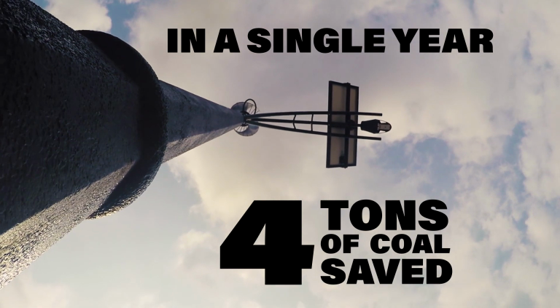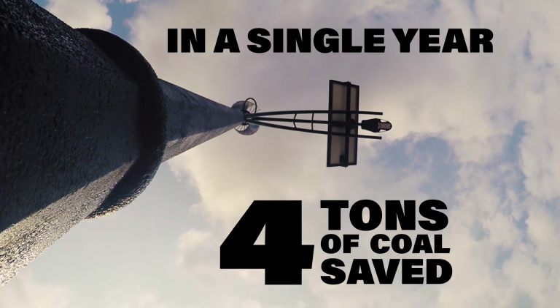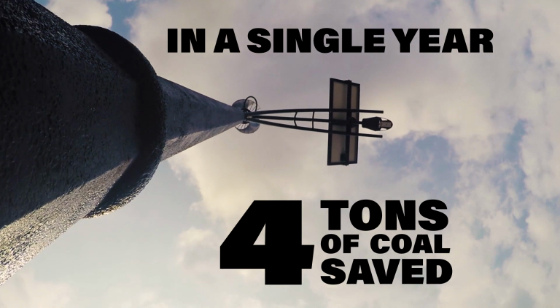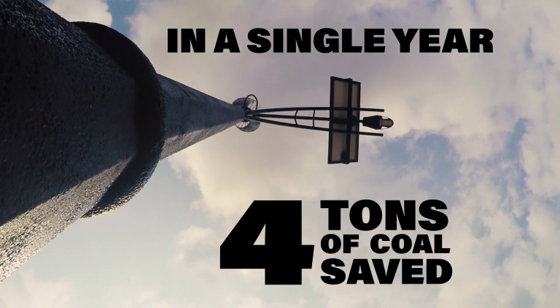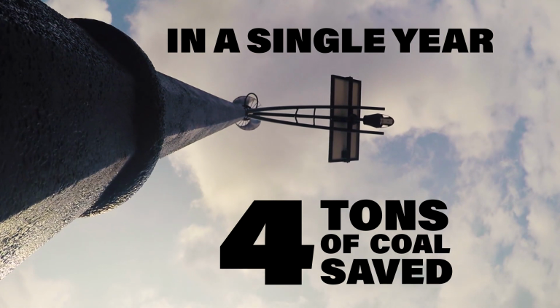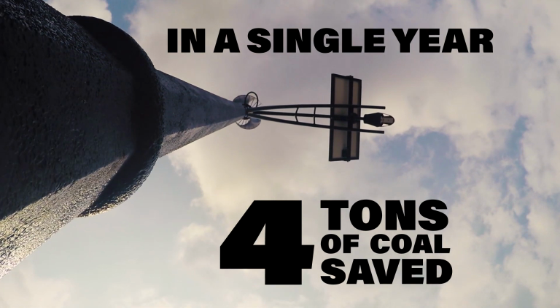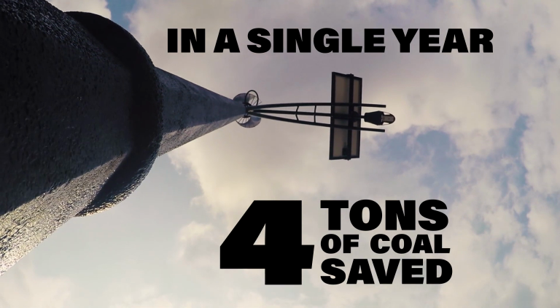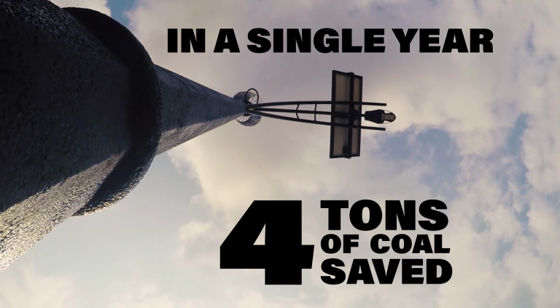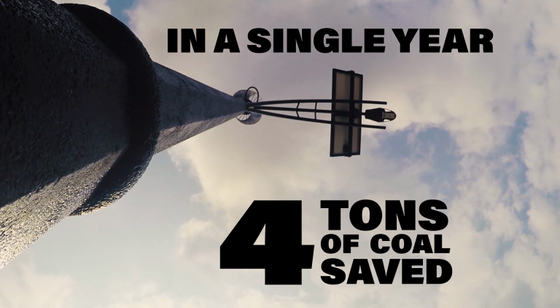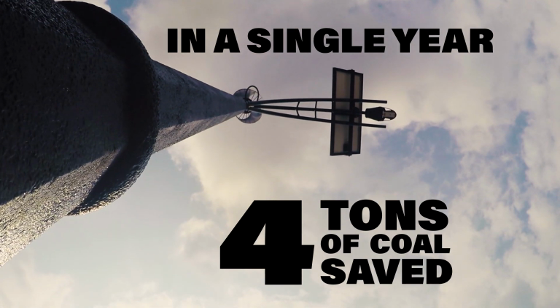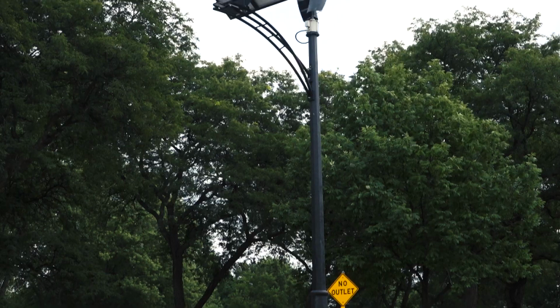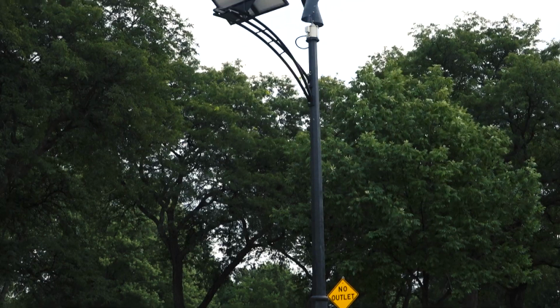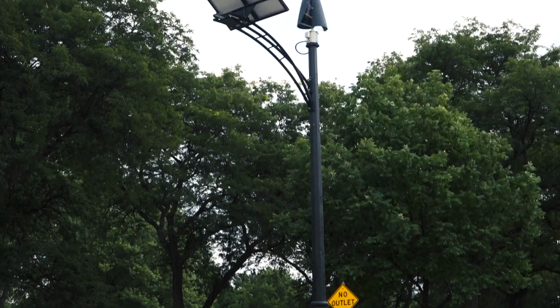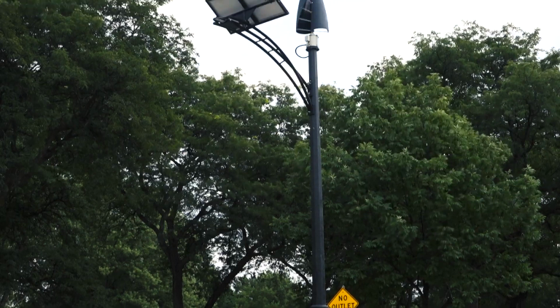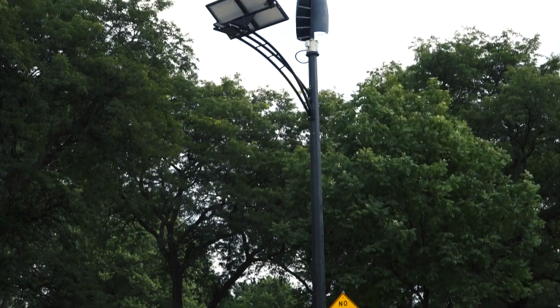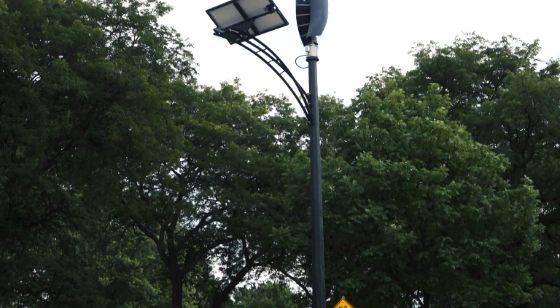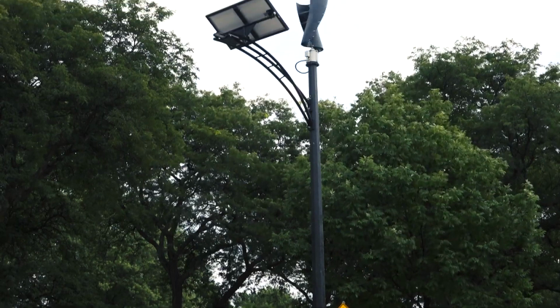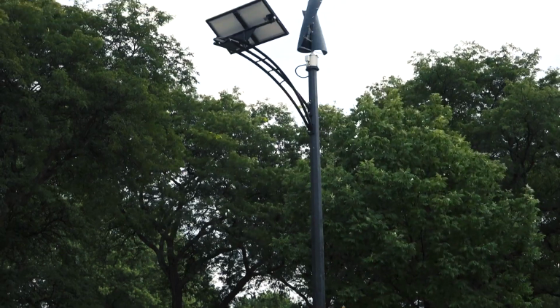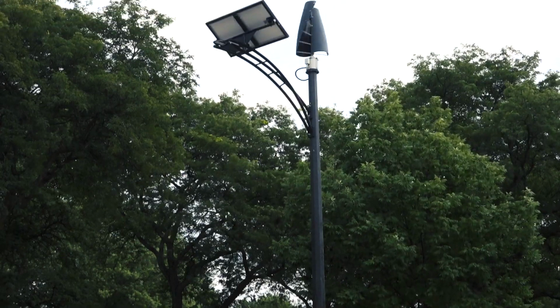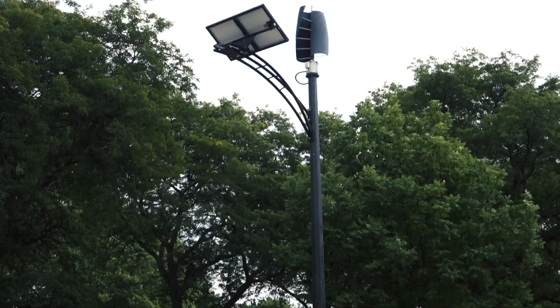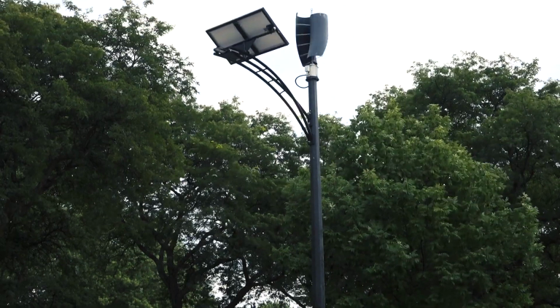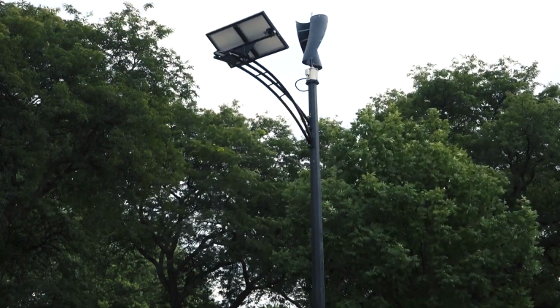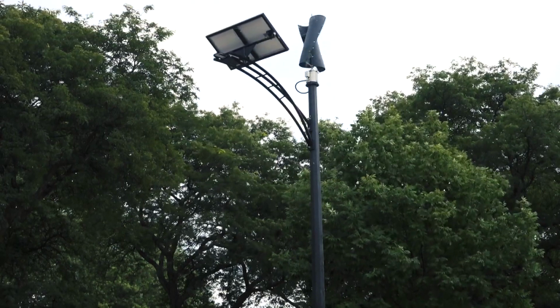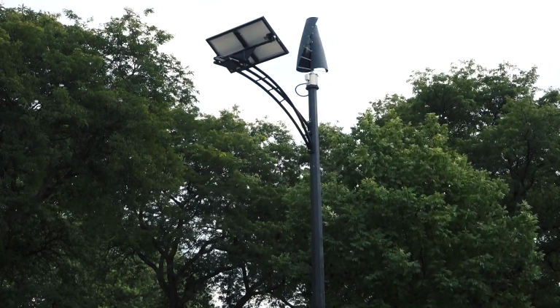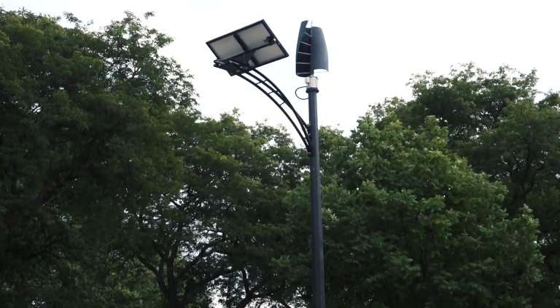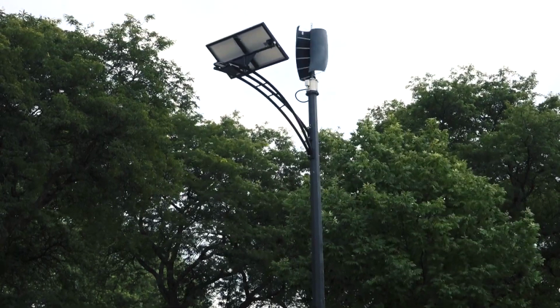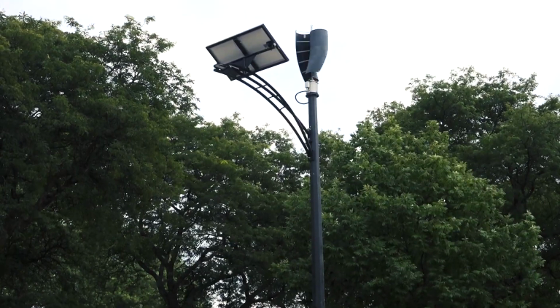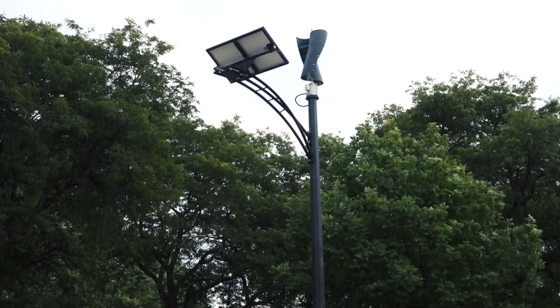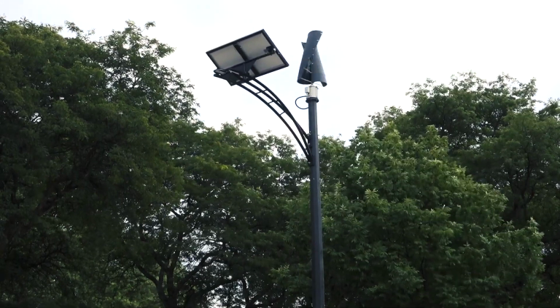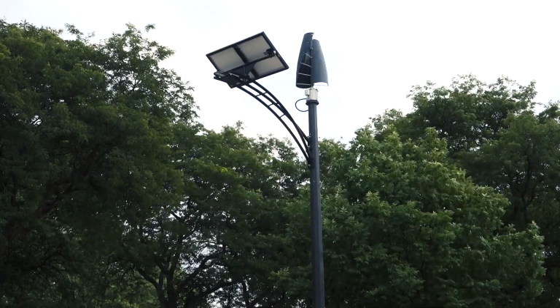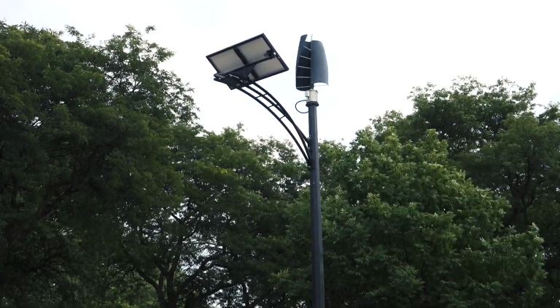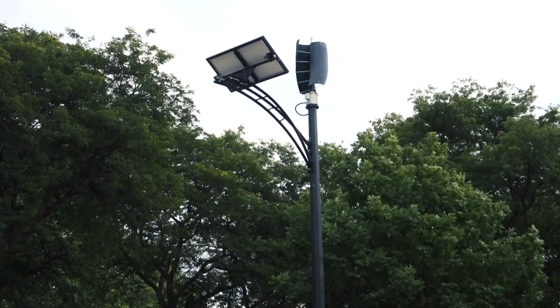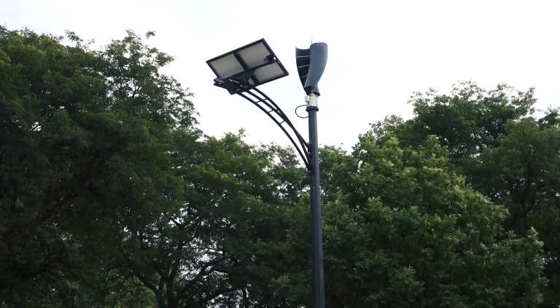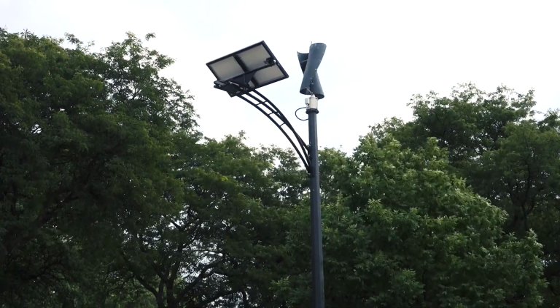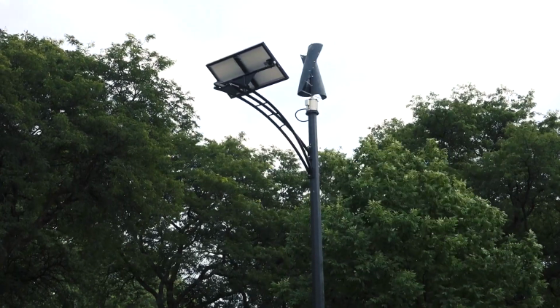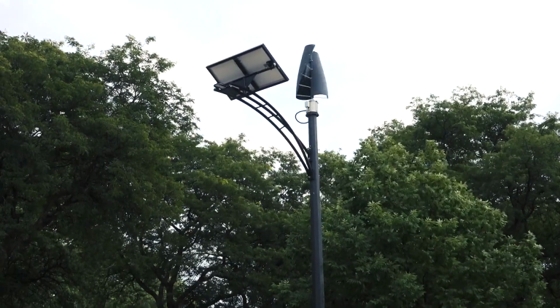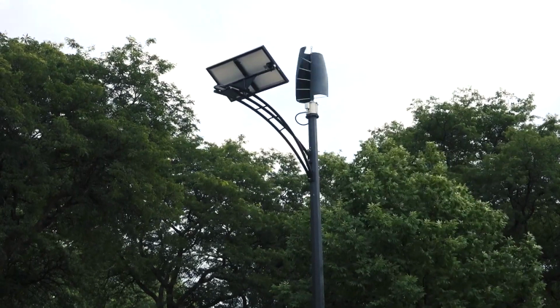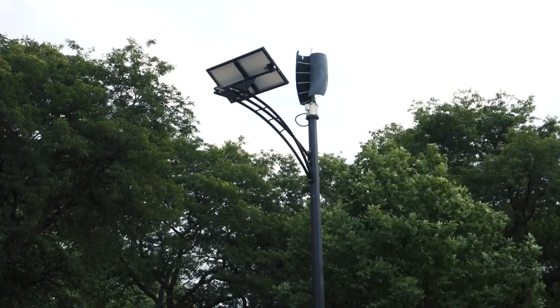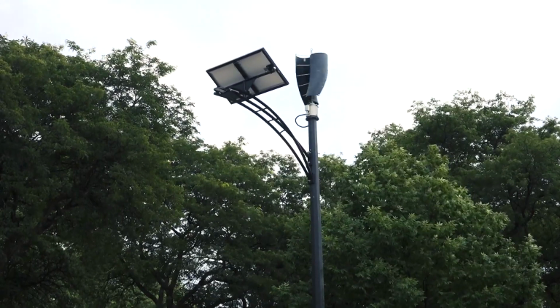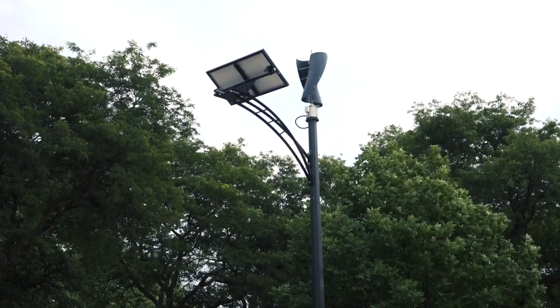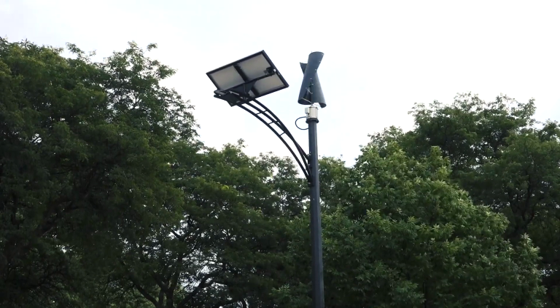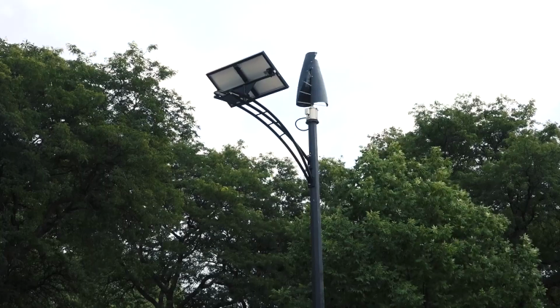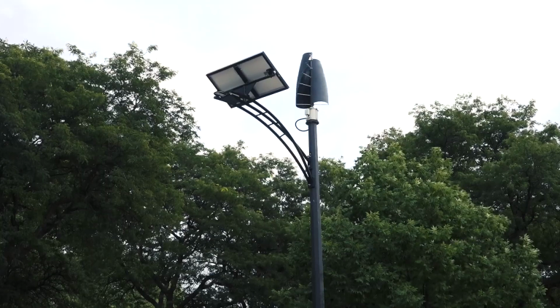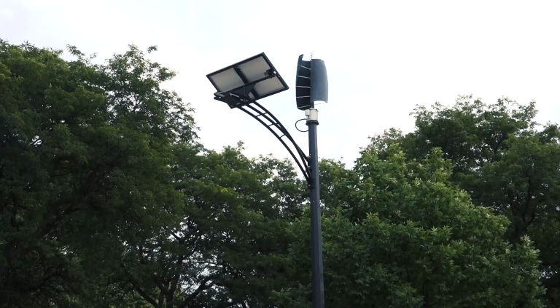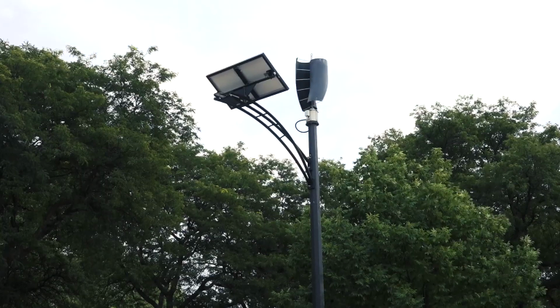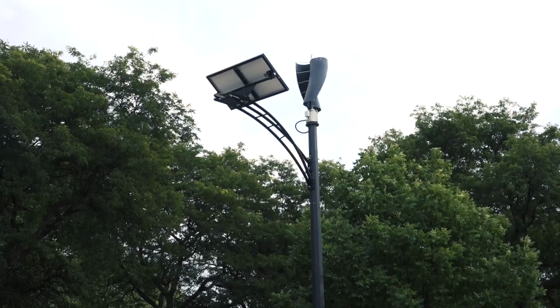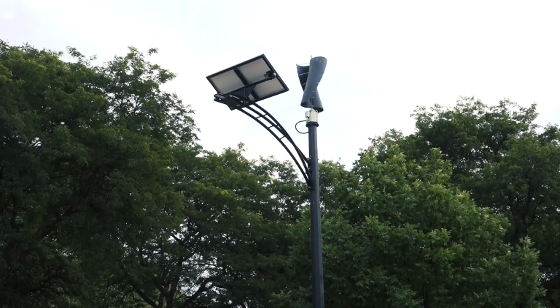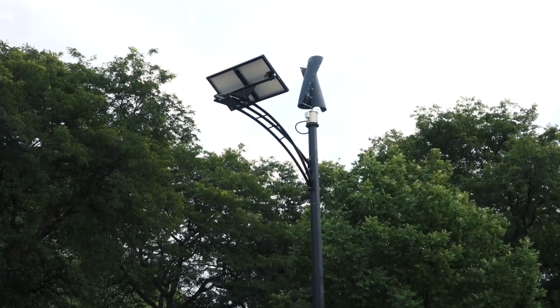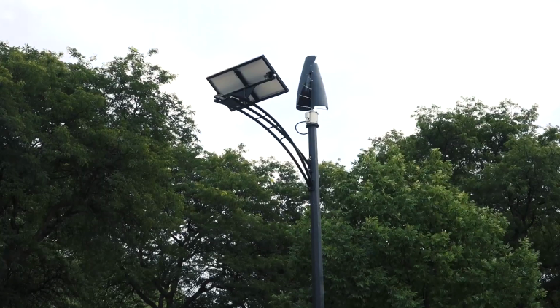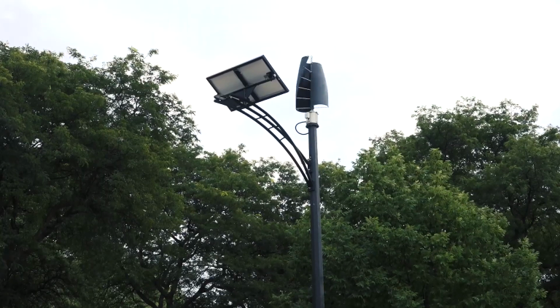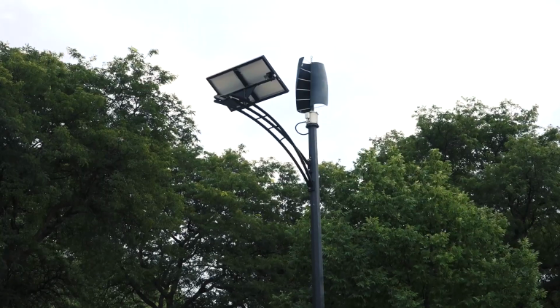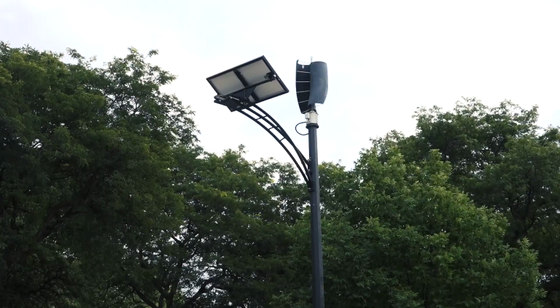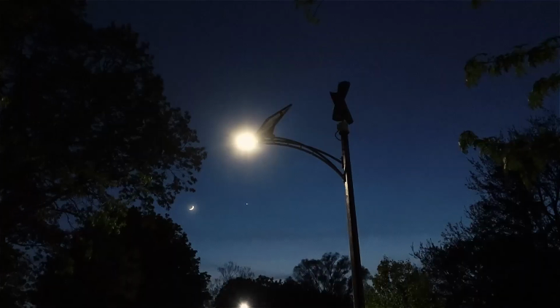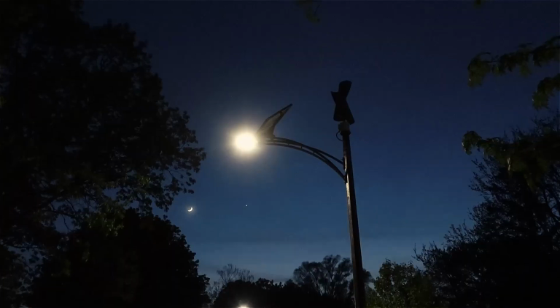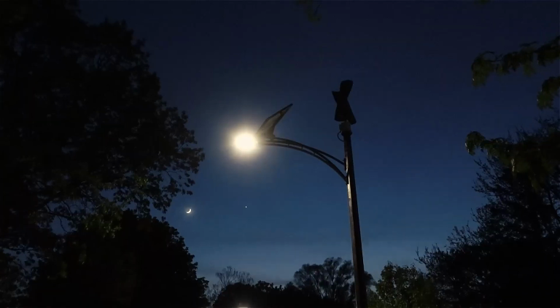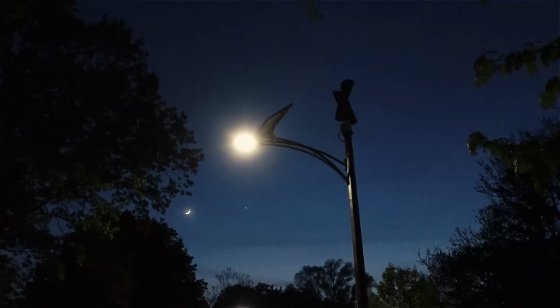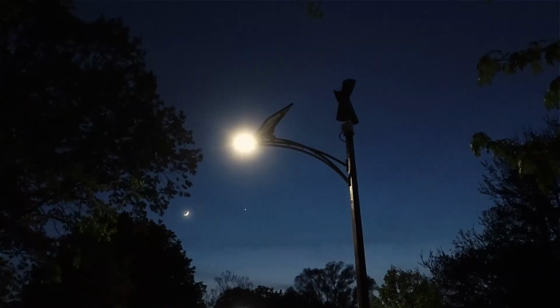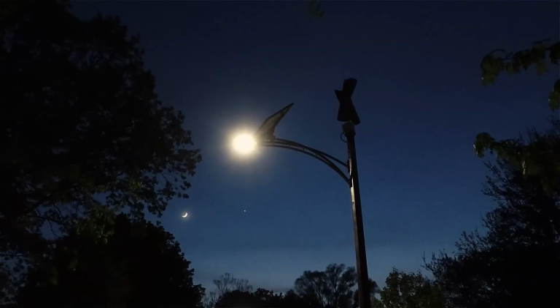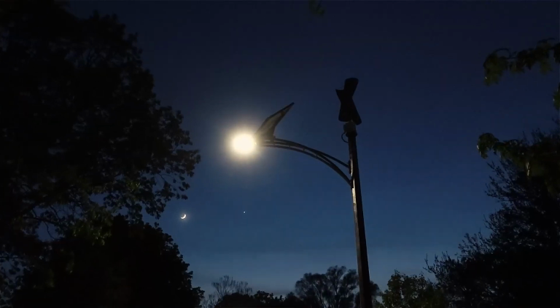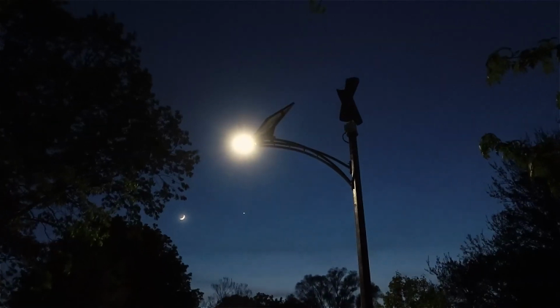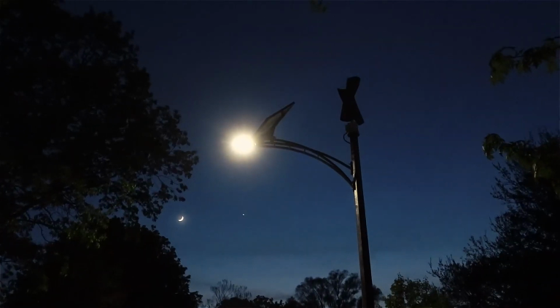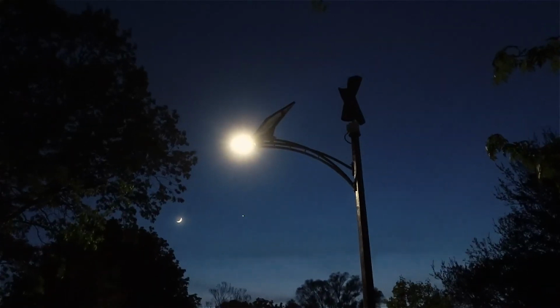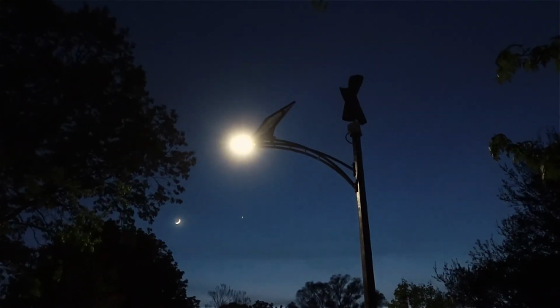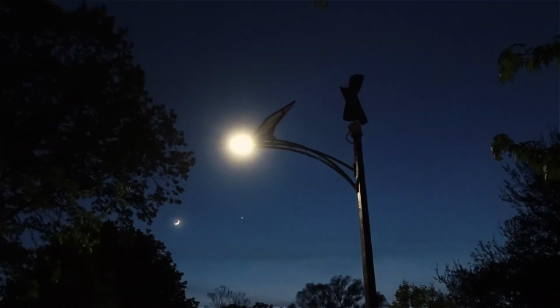The Prentice Creek Streetlights fulfill village strategic goals of continual innovation and environmental sustainability.